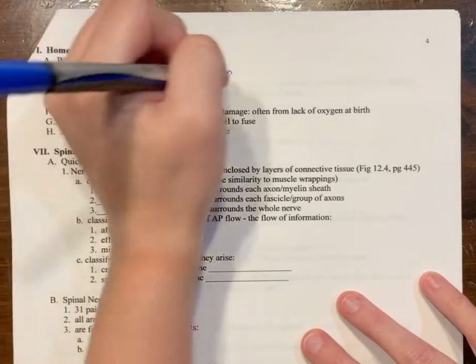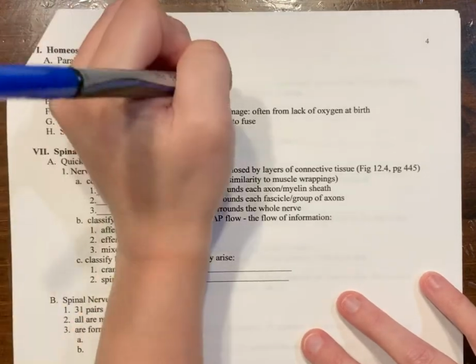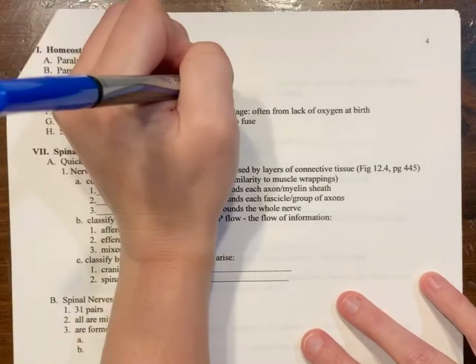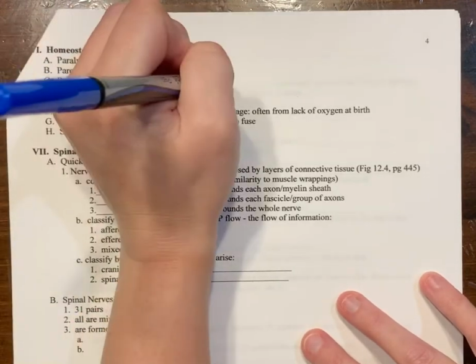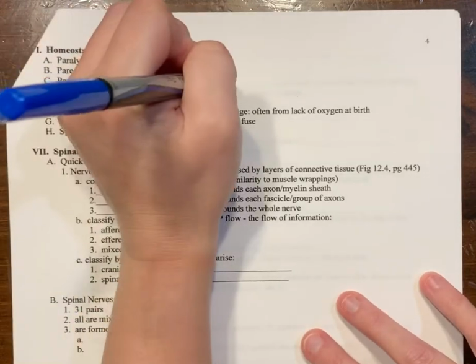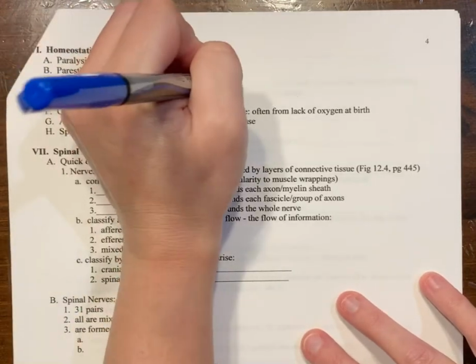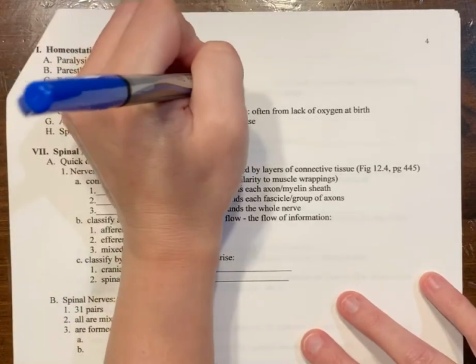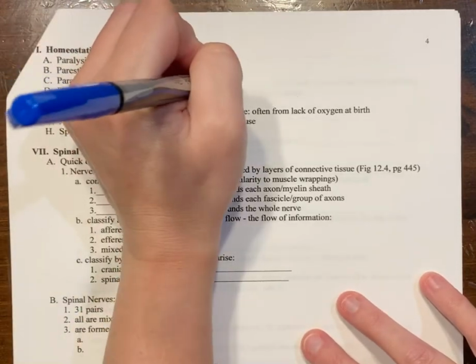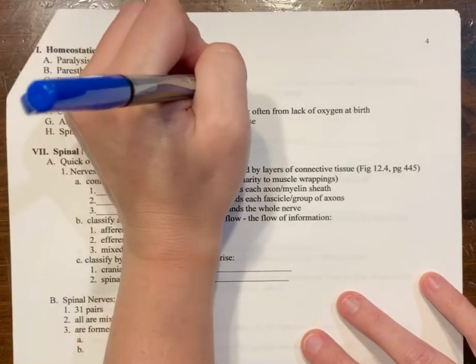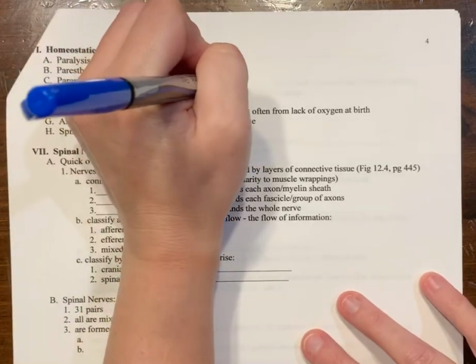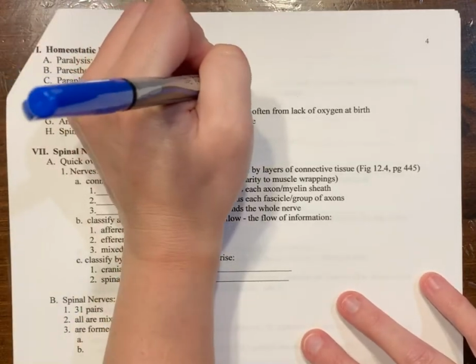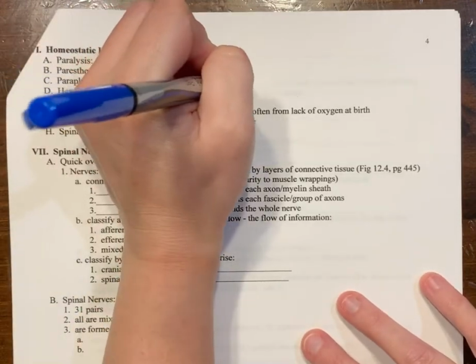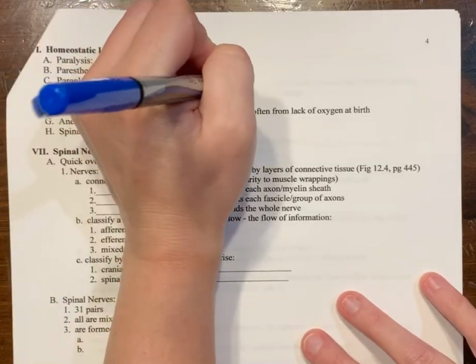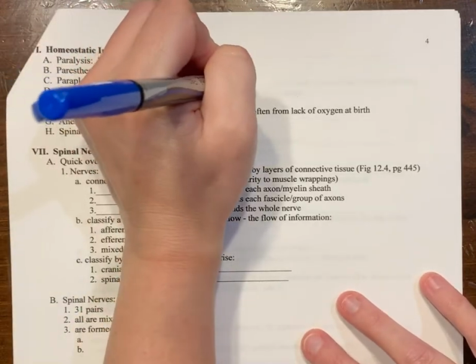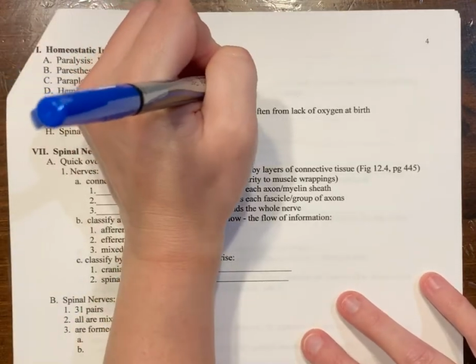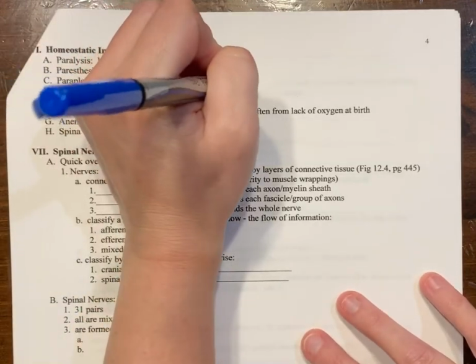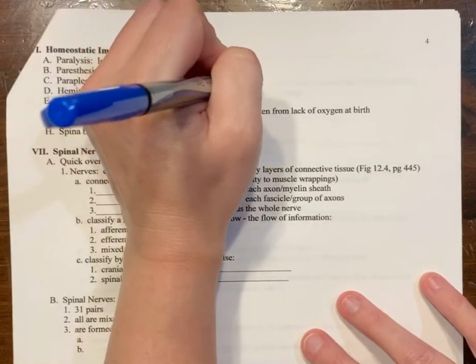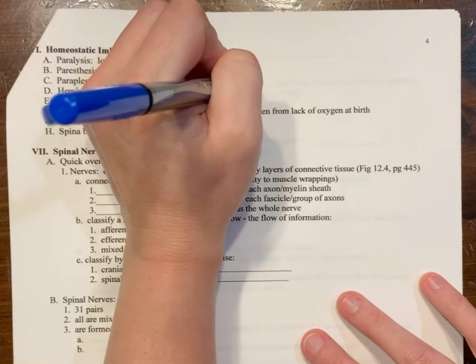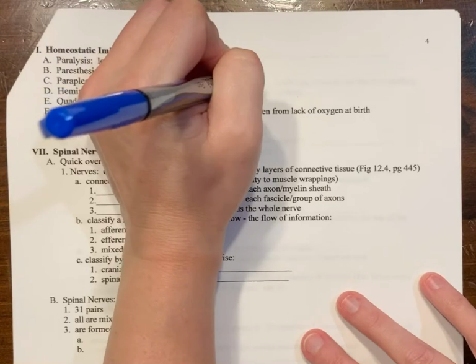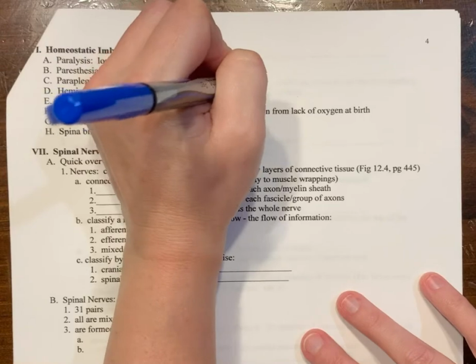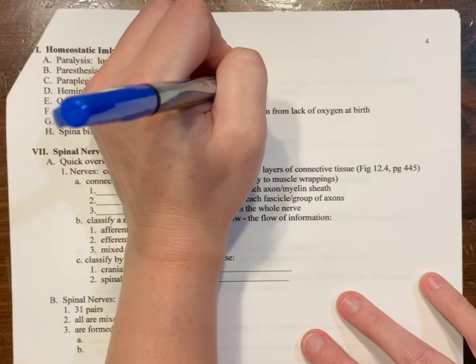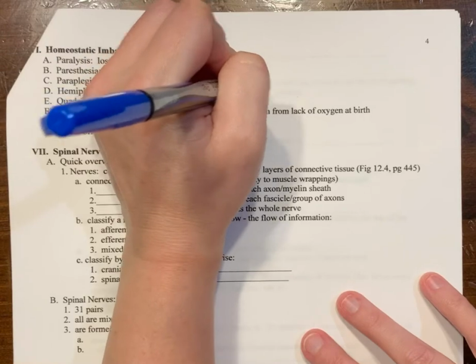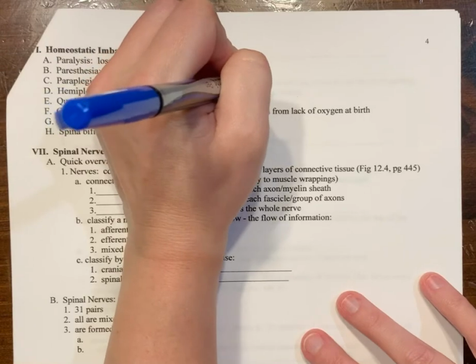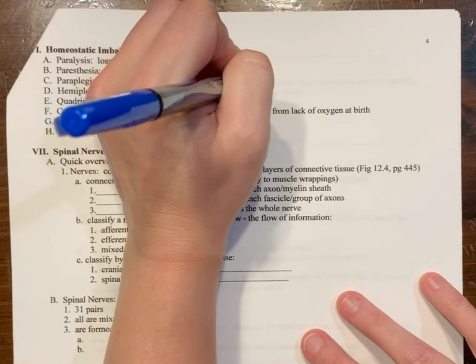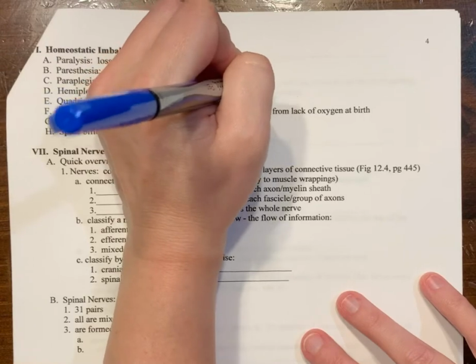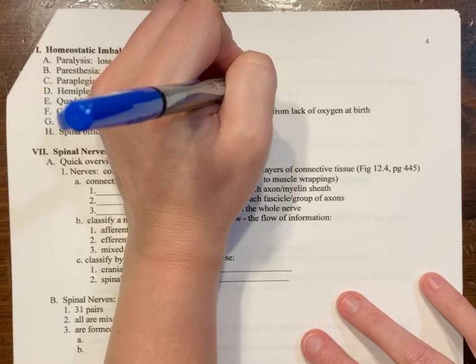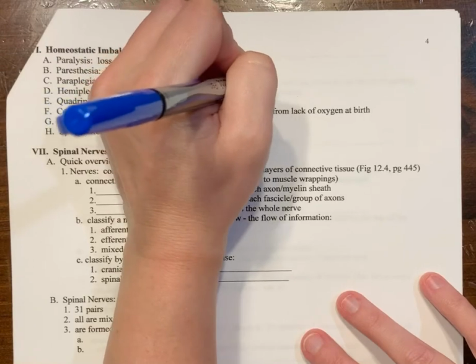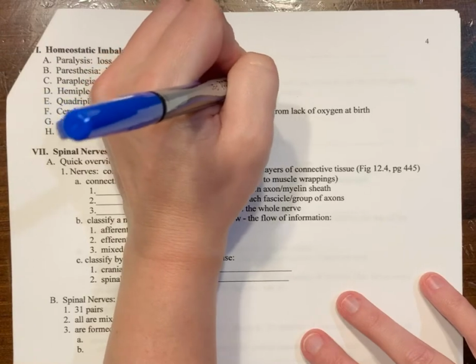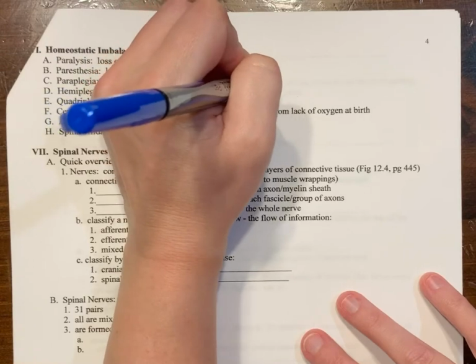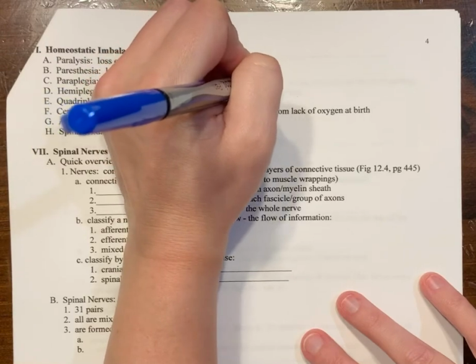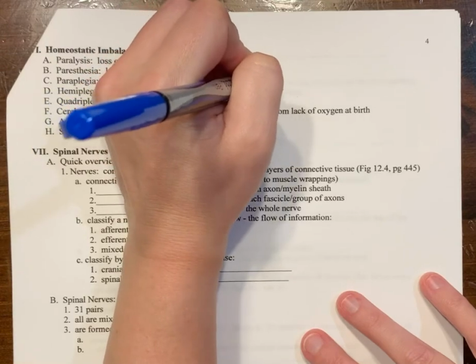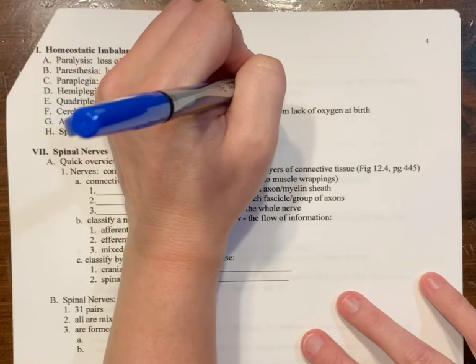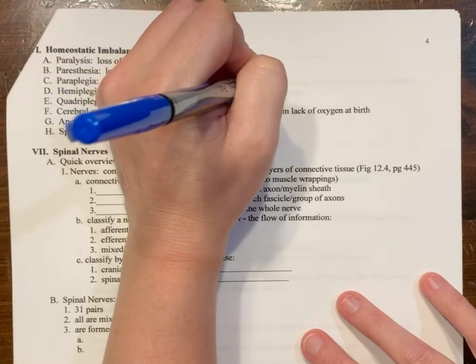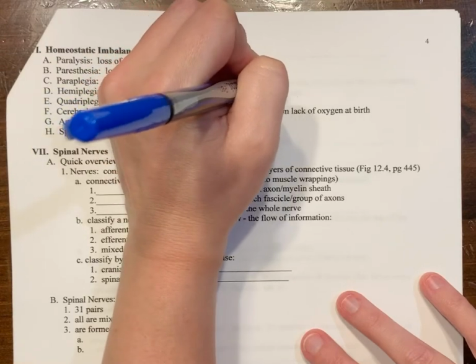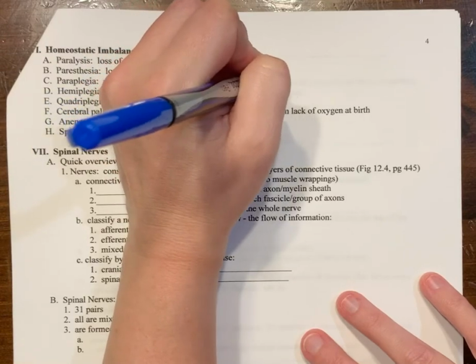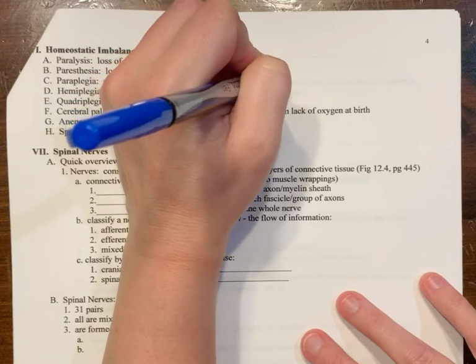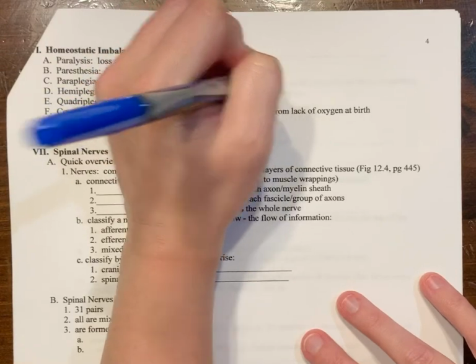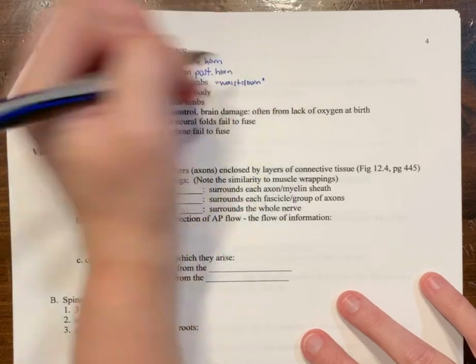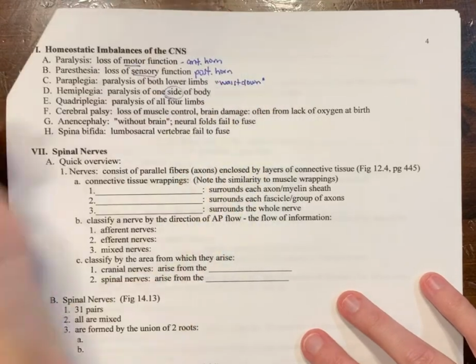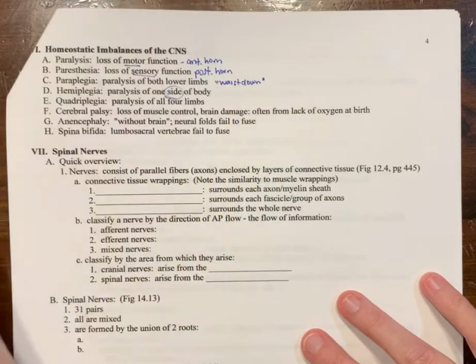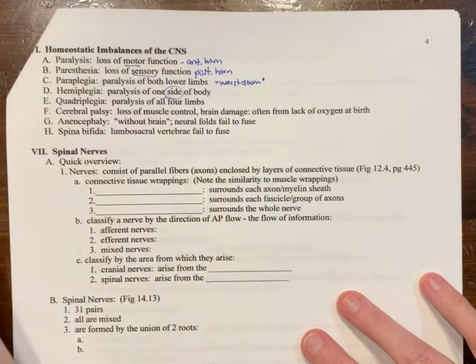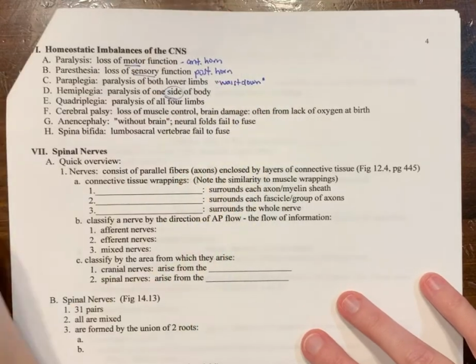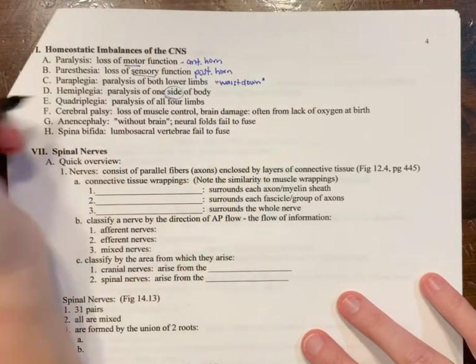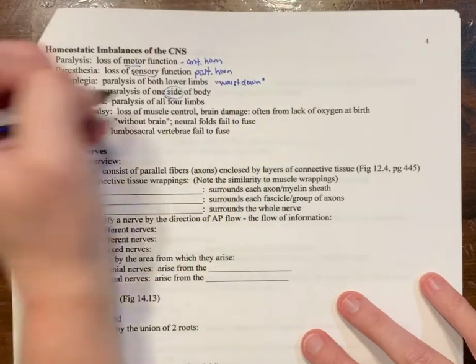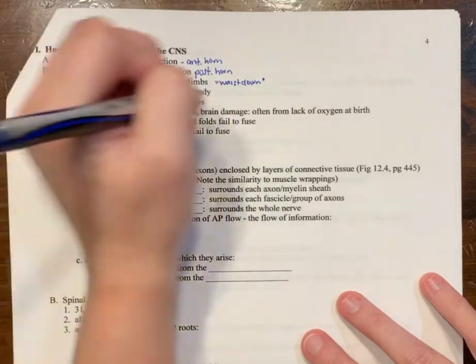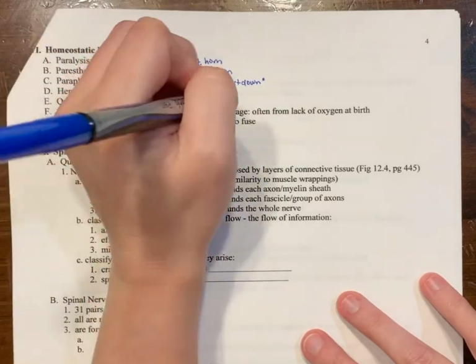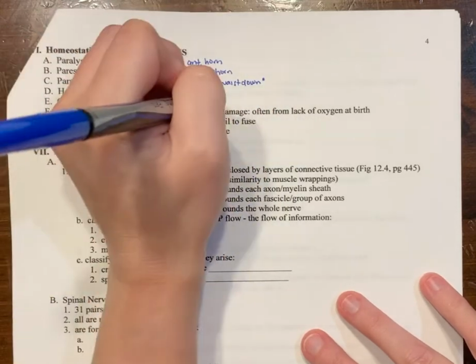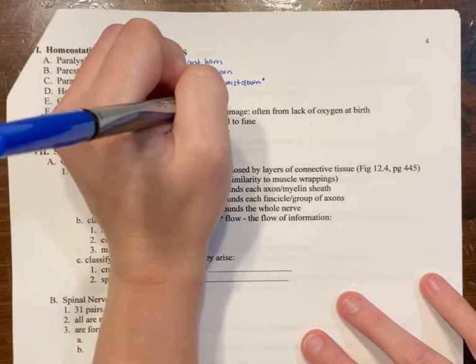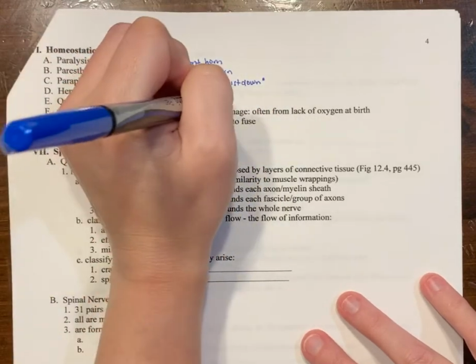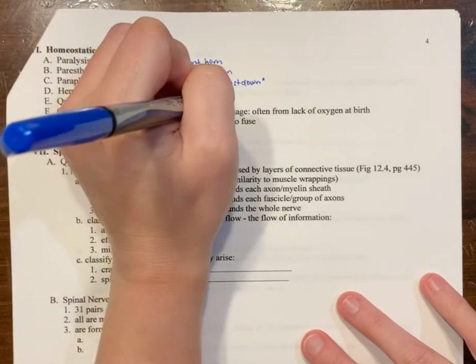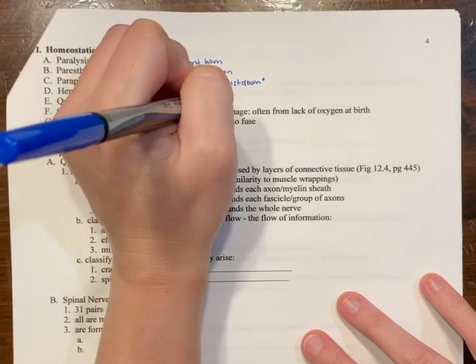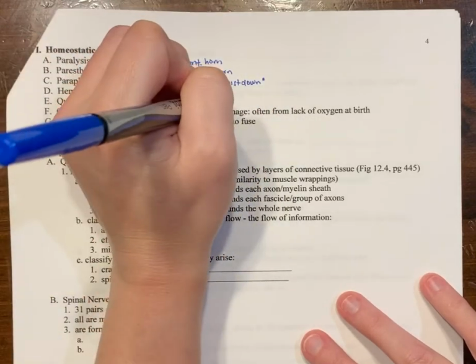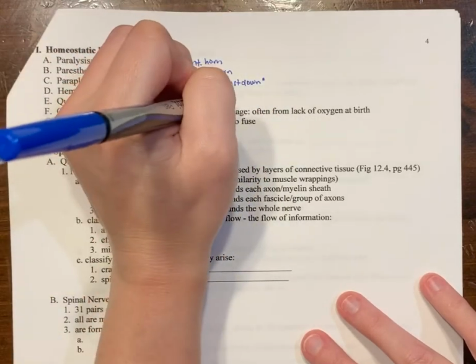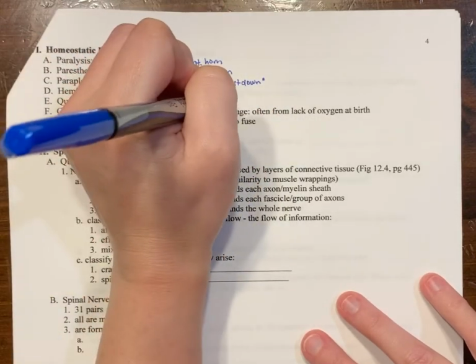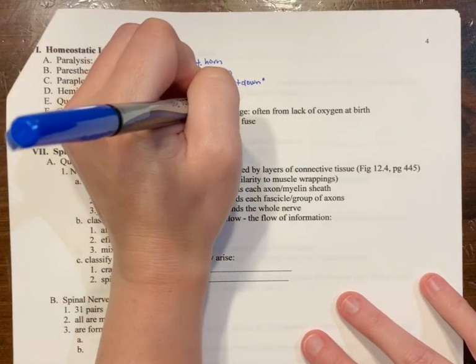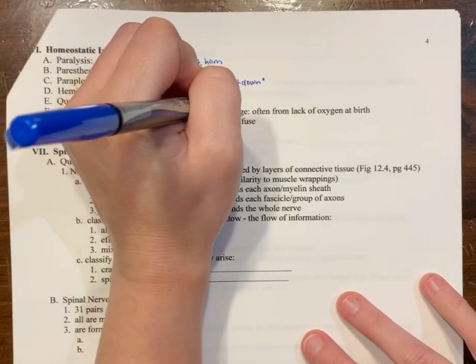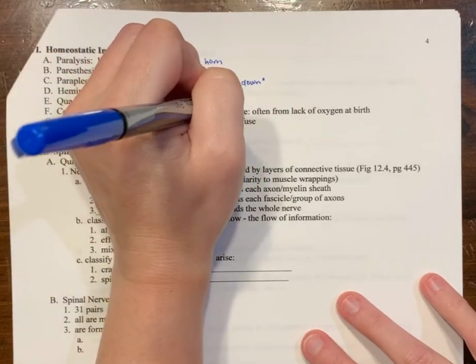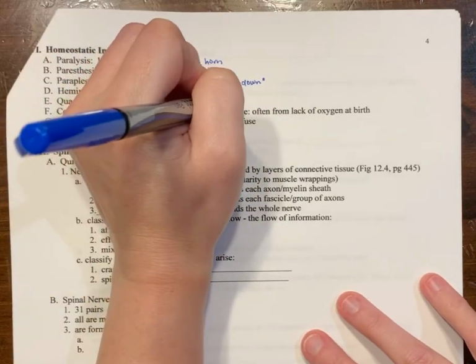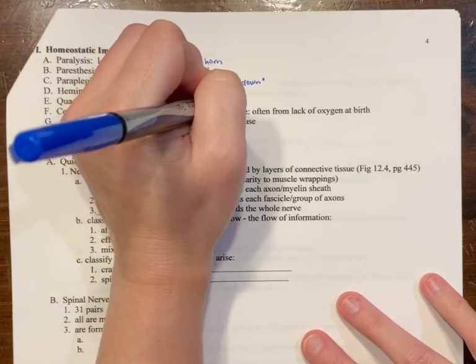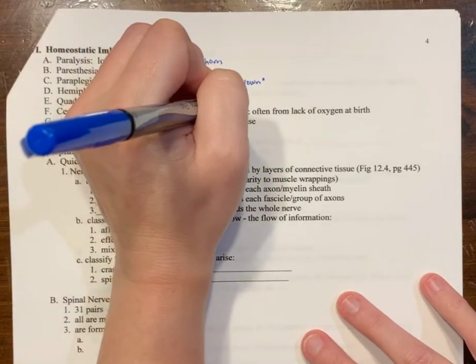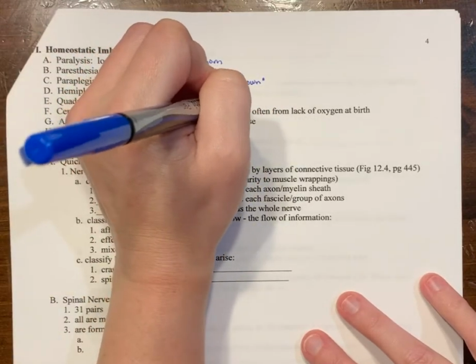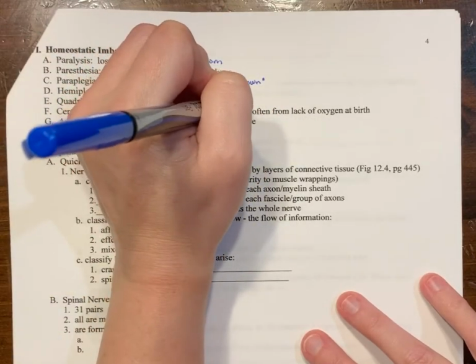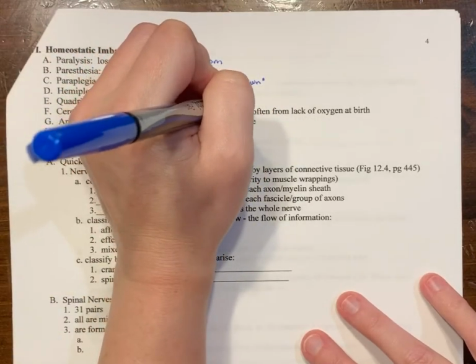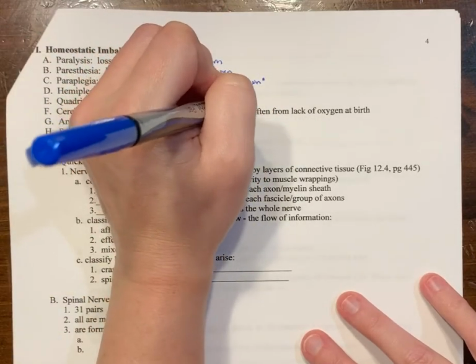To summarize: paraplegia means paralyzed from the waist down, and quadriplegia means paralyzed from the neck down.